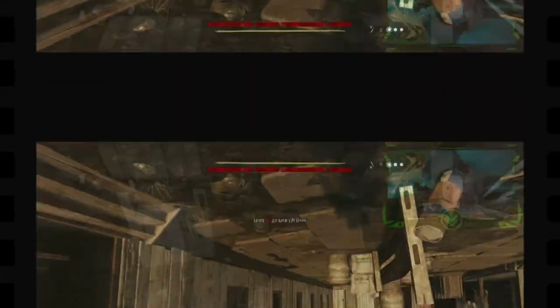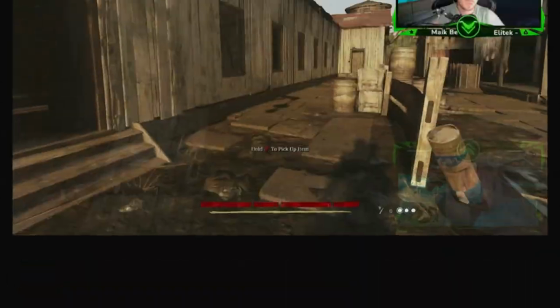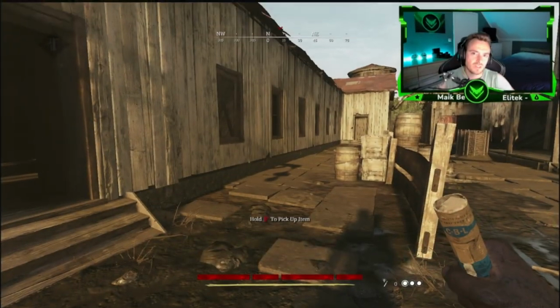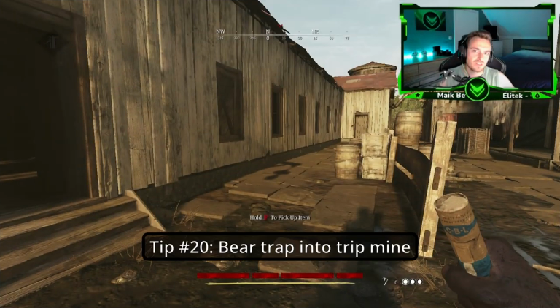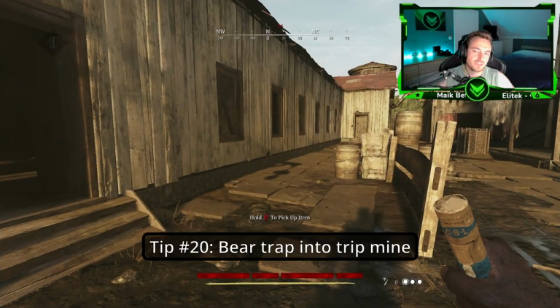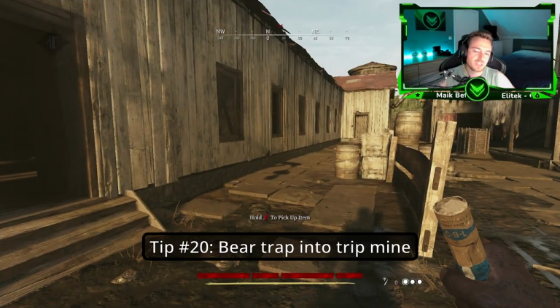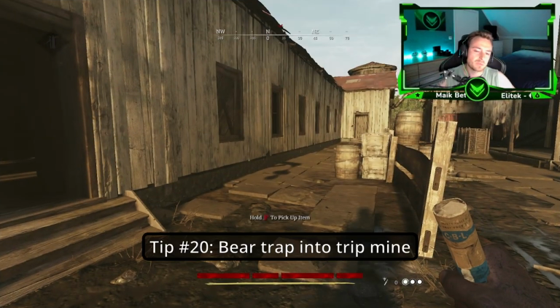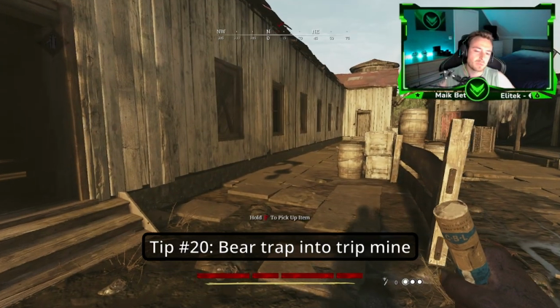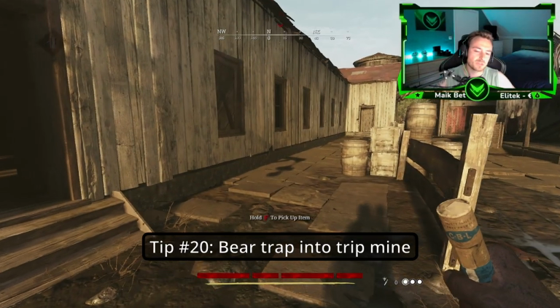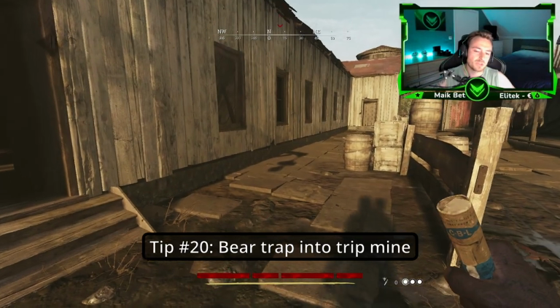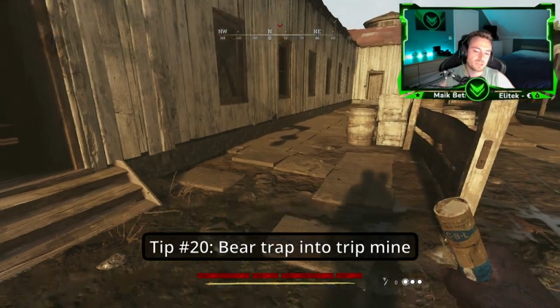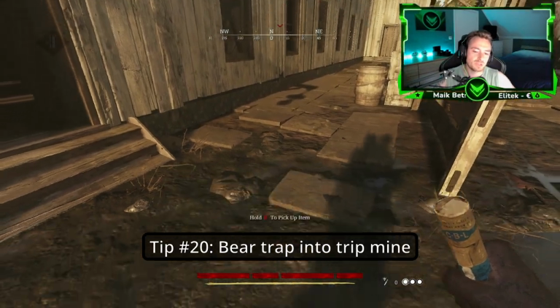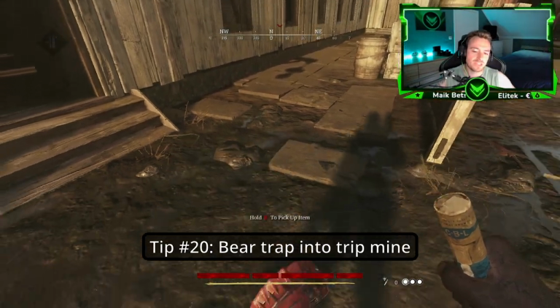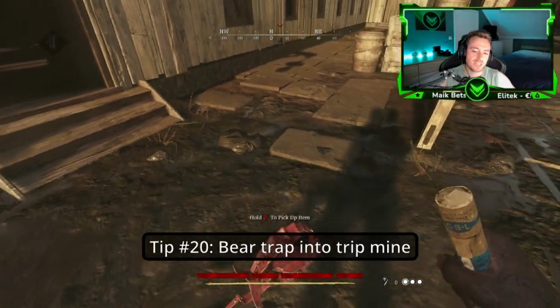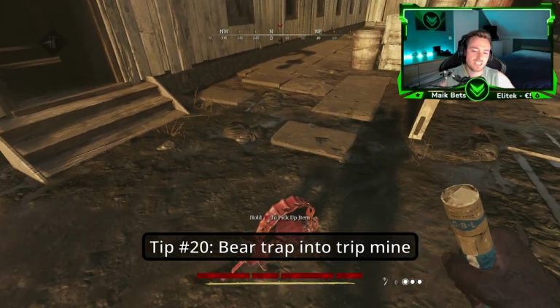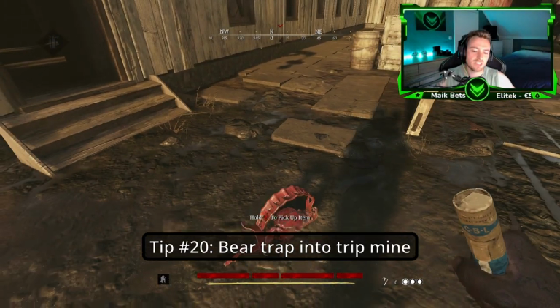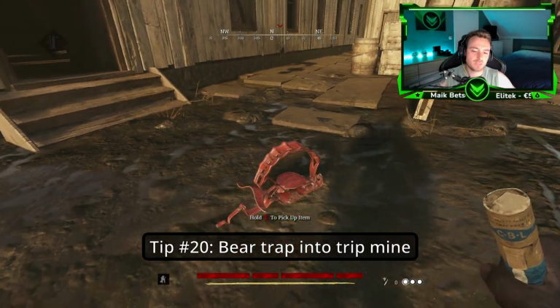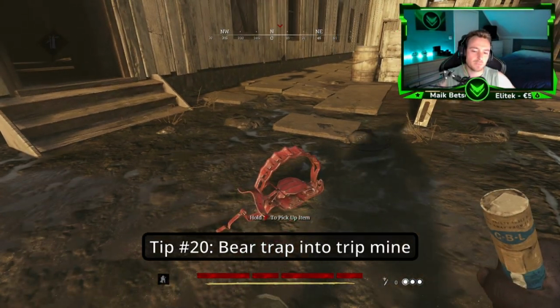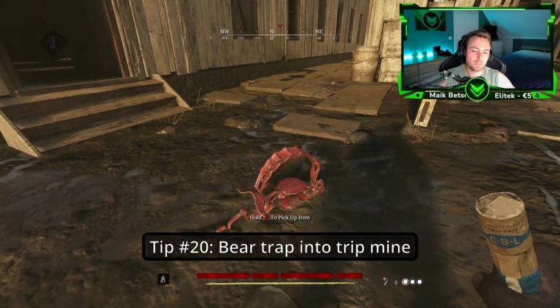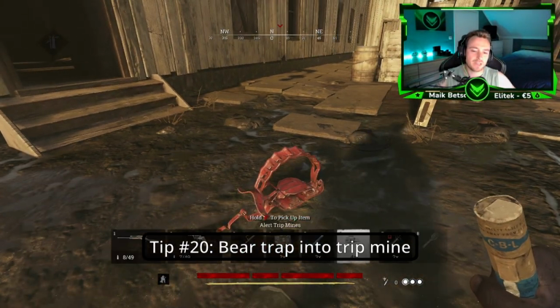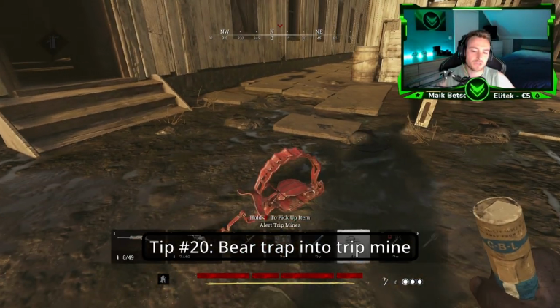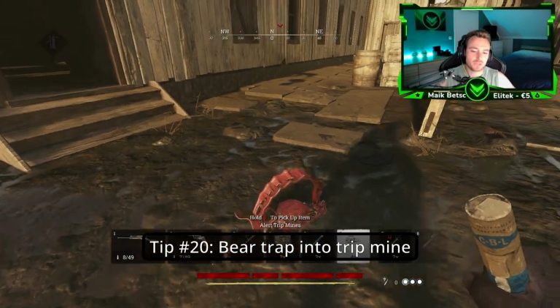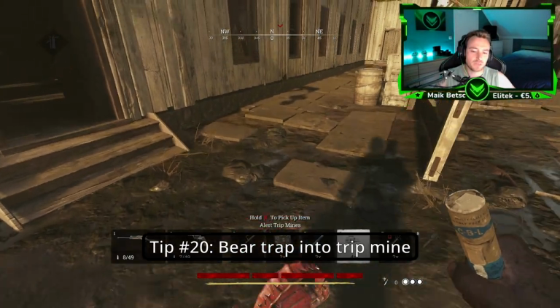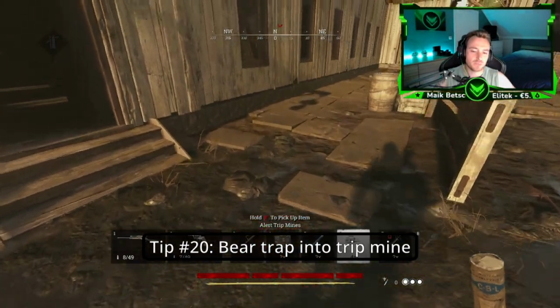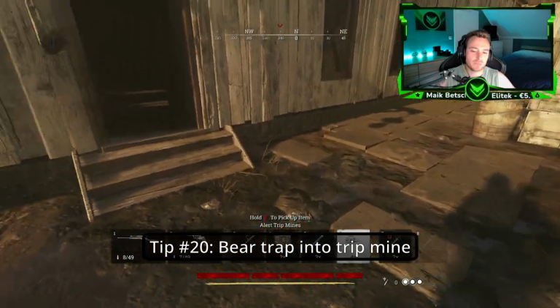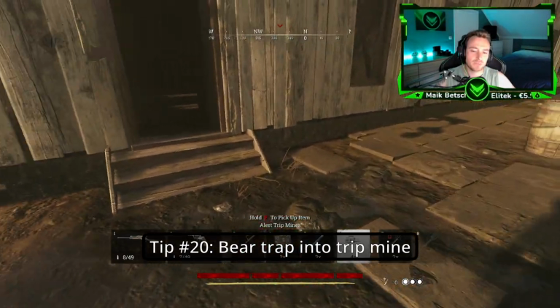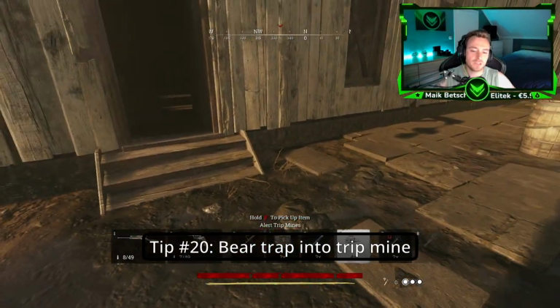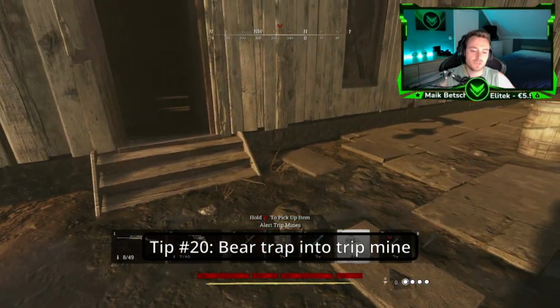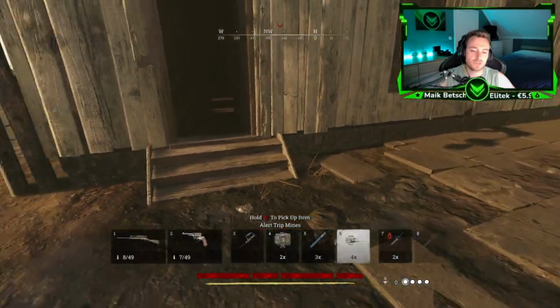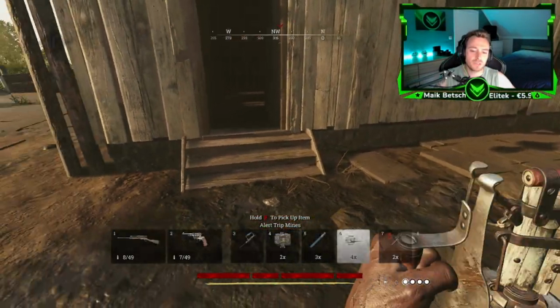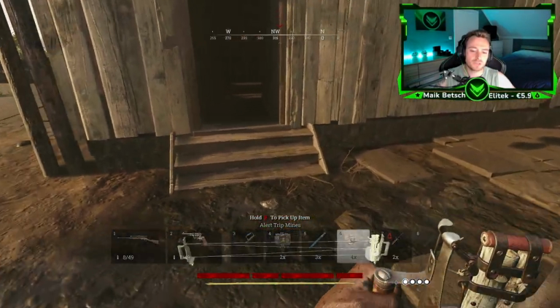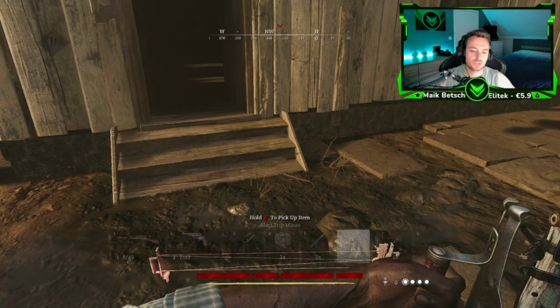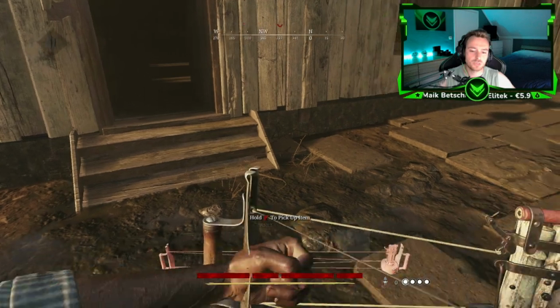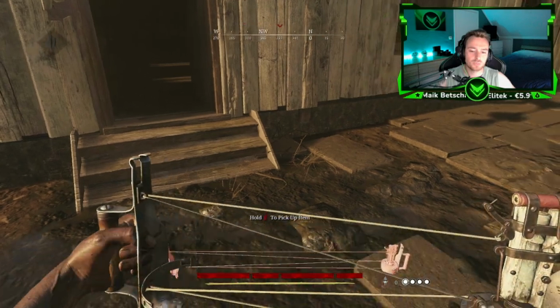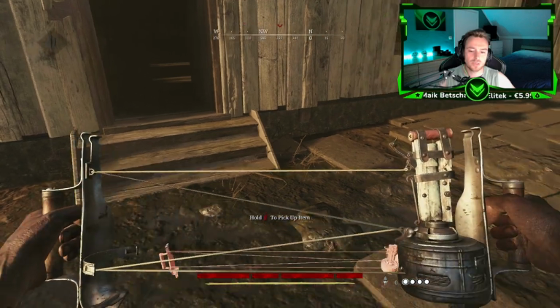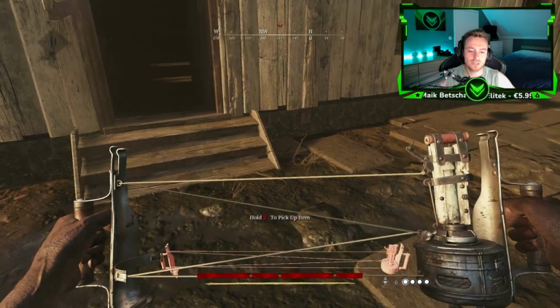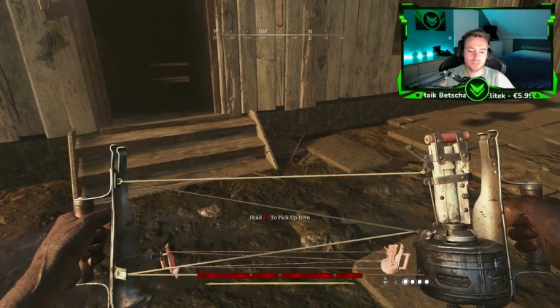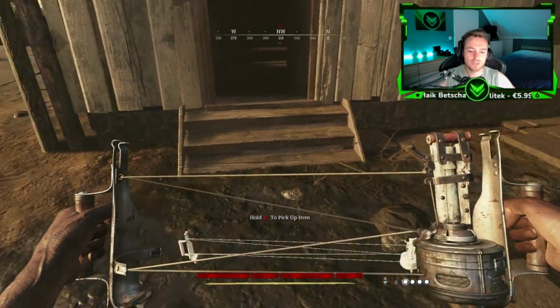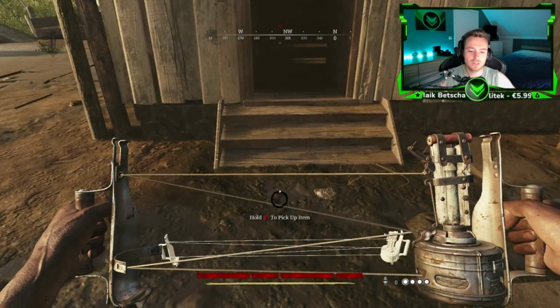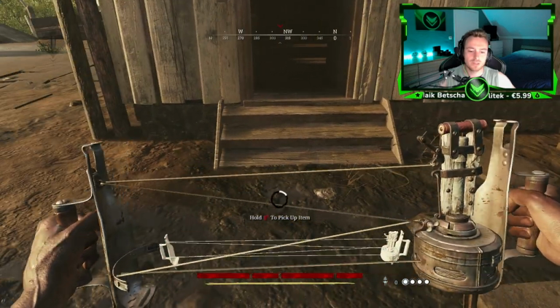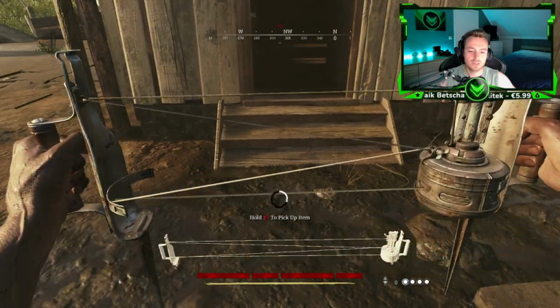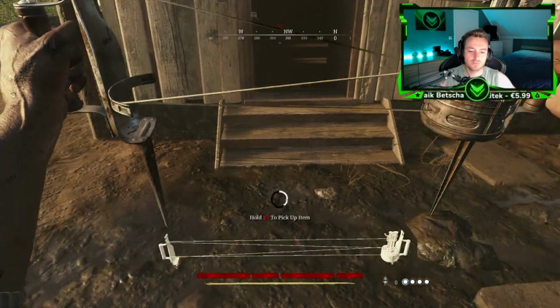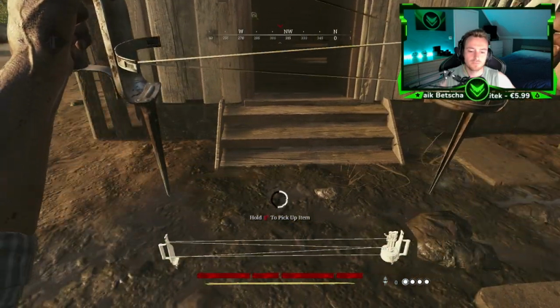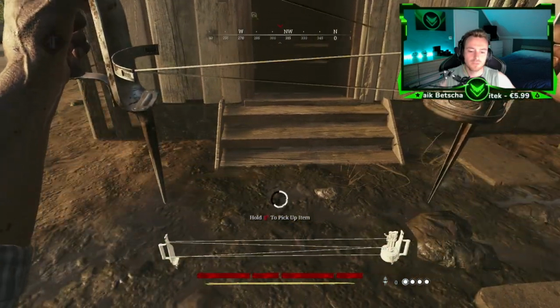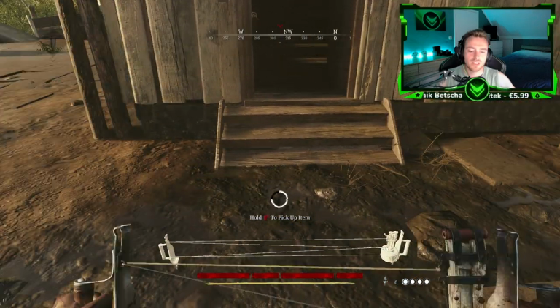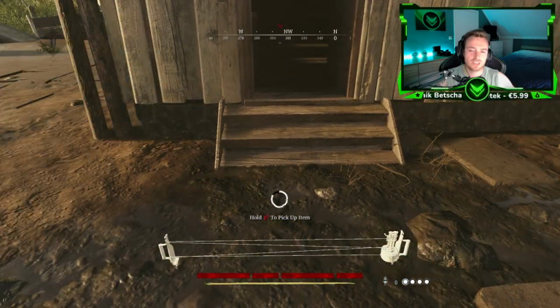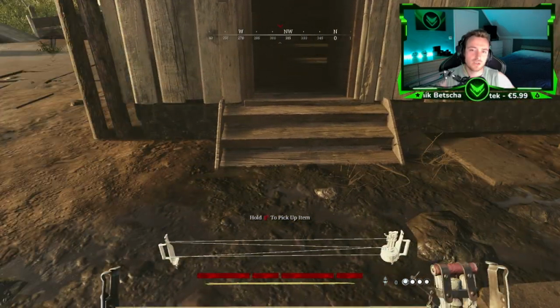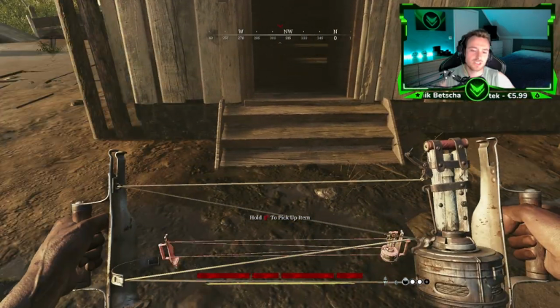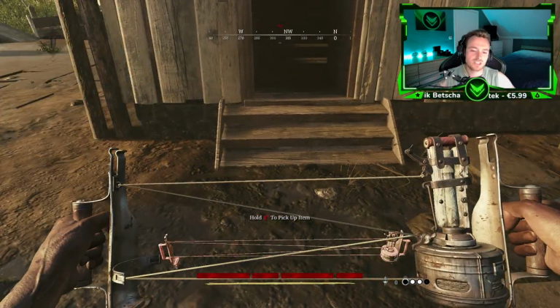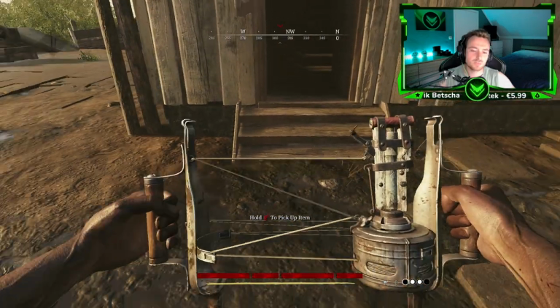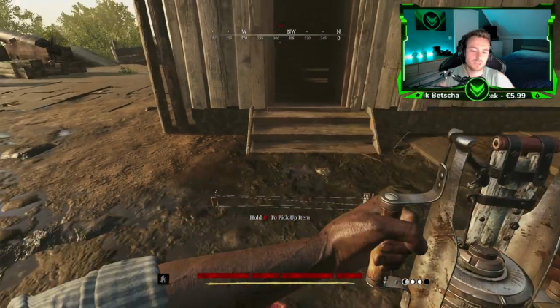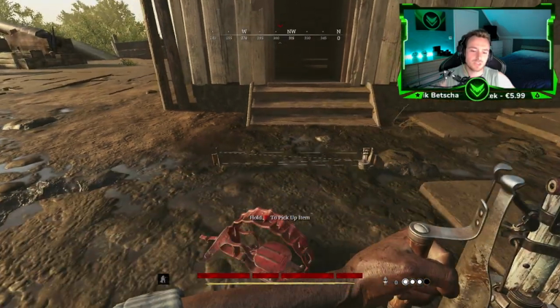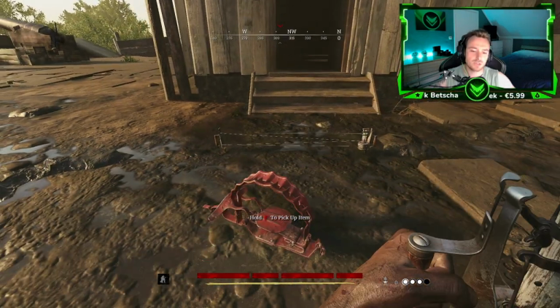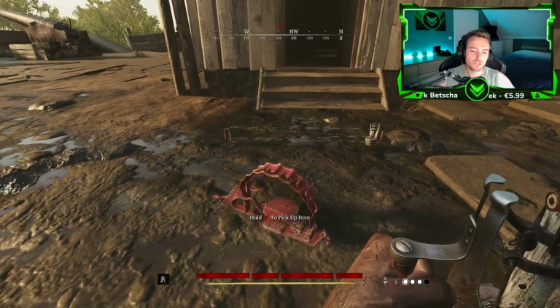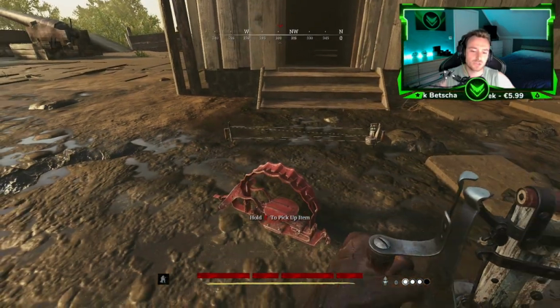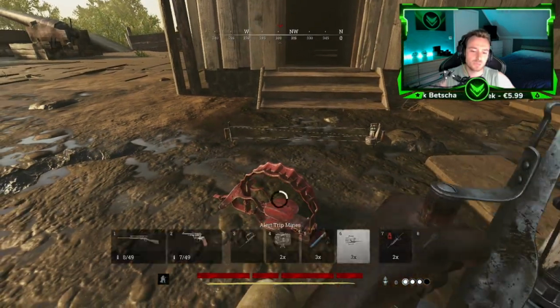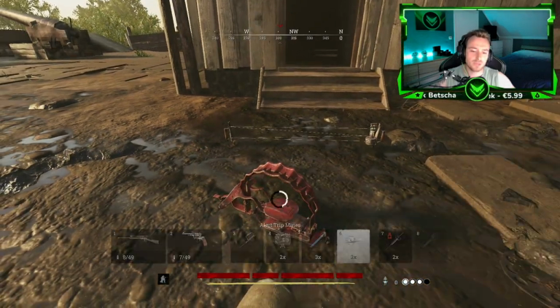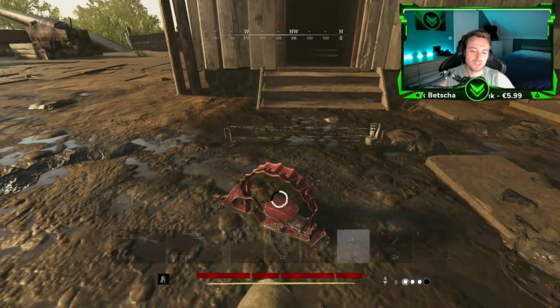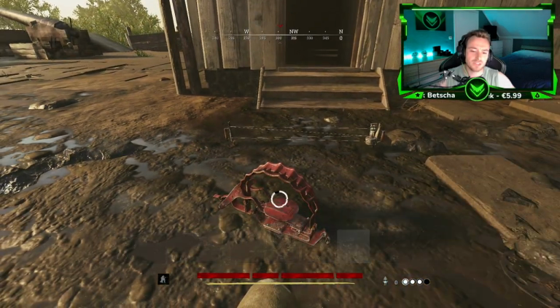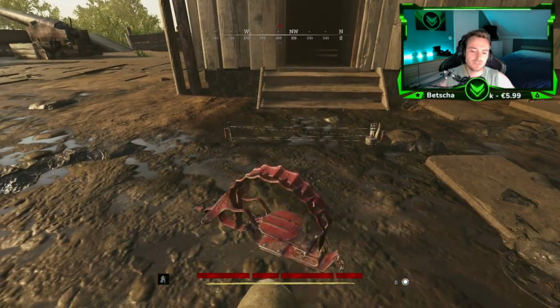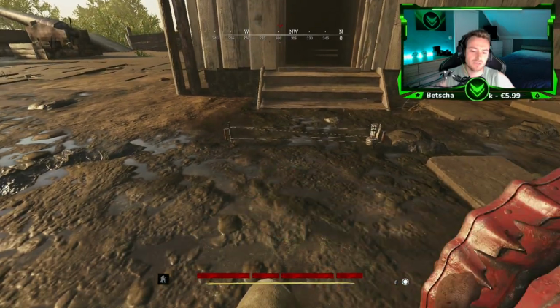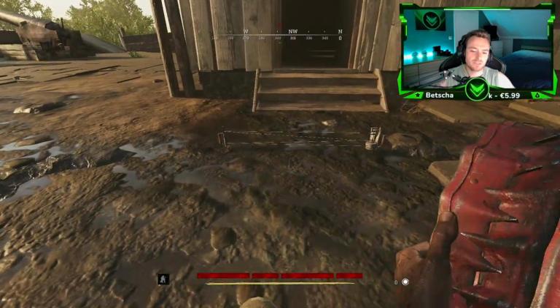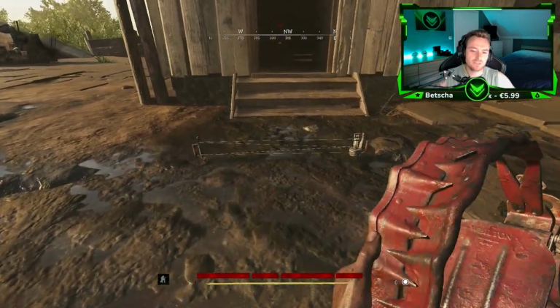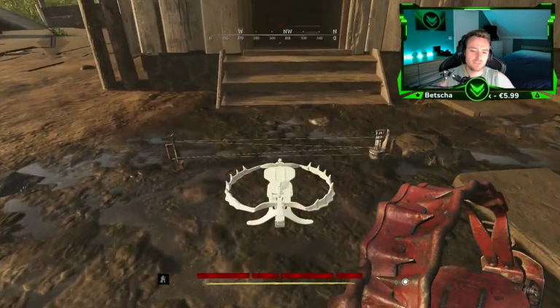Tip number twenty: You can actually put a bear trap into an alert trip mine, as long as you put the alert trip mine in first.